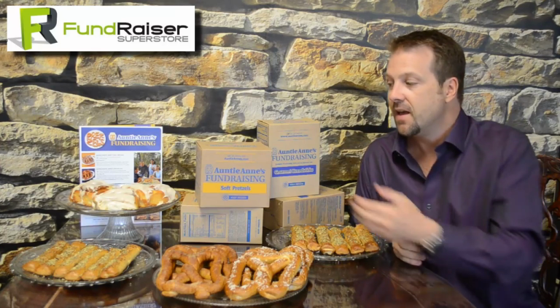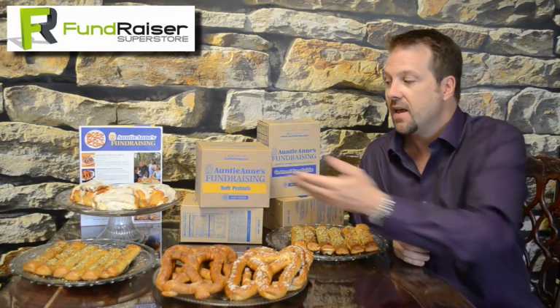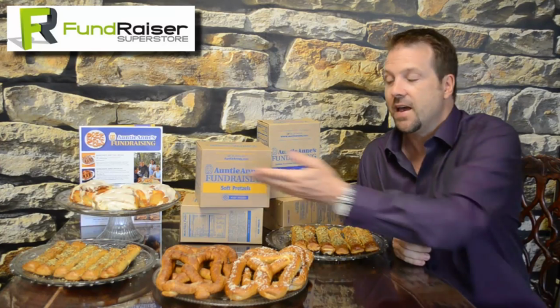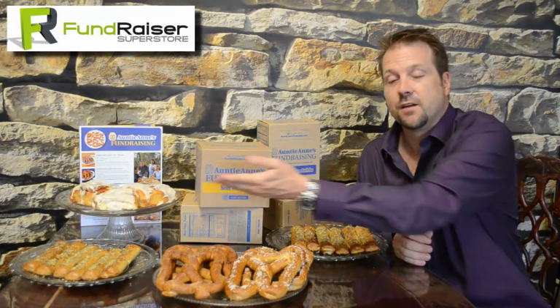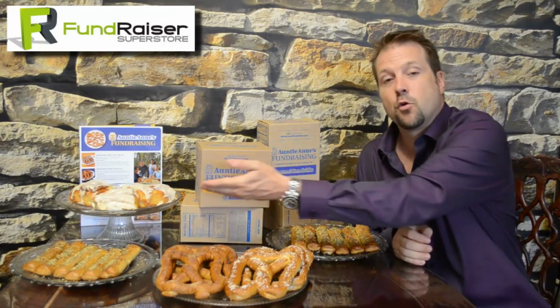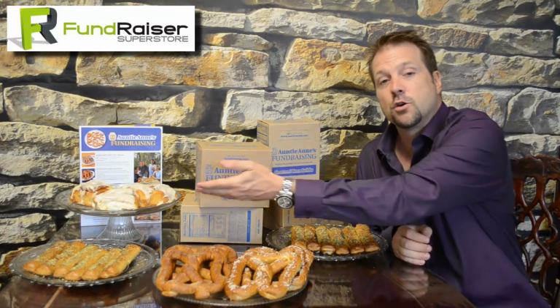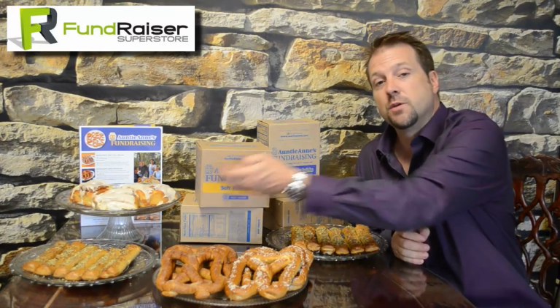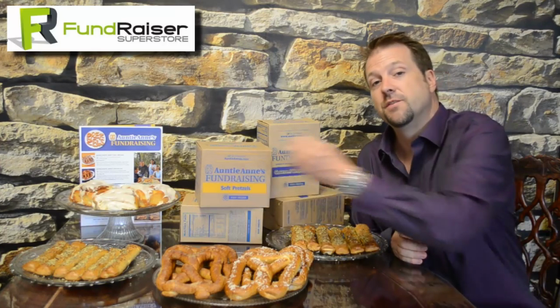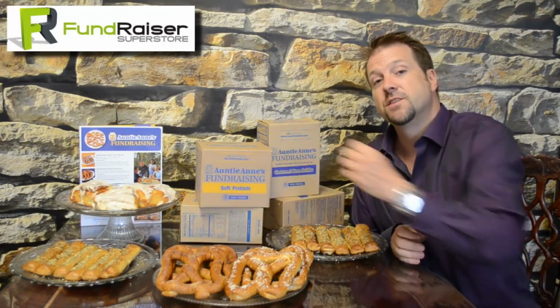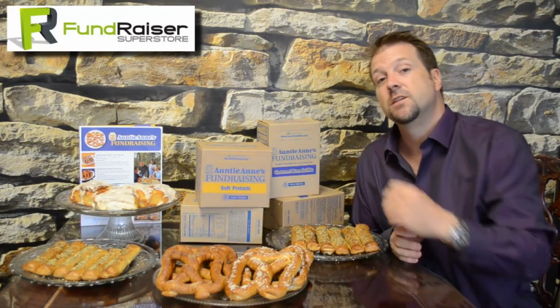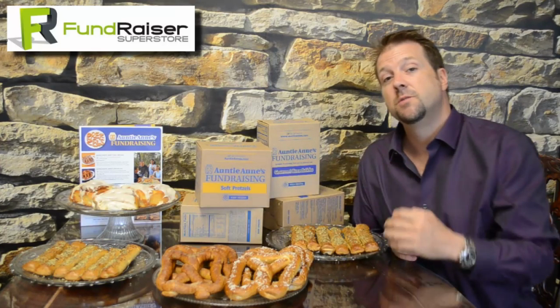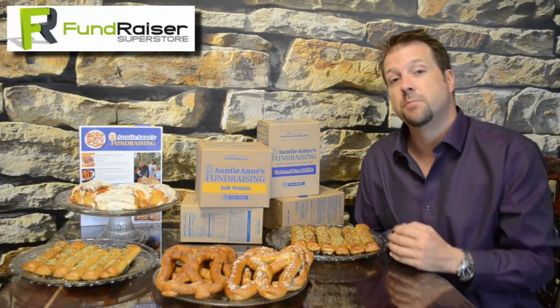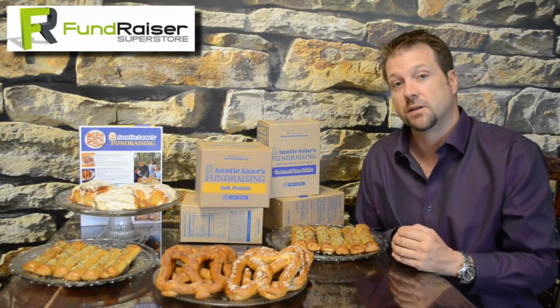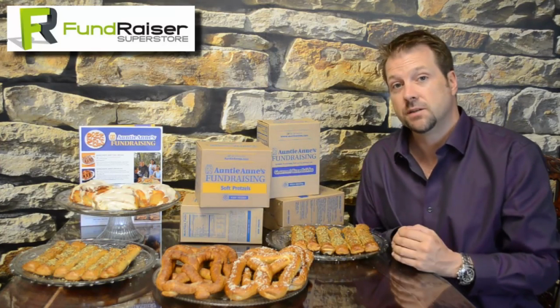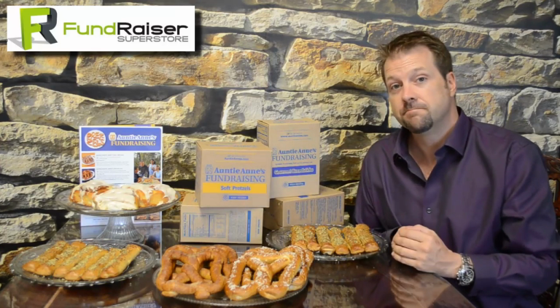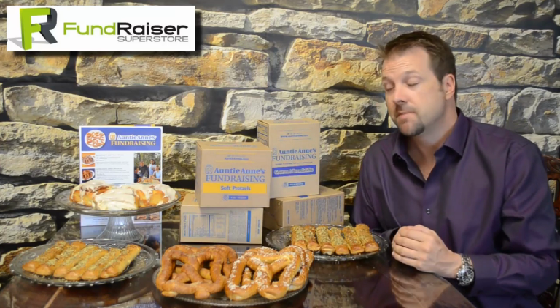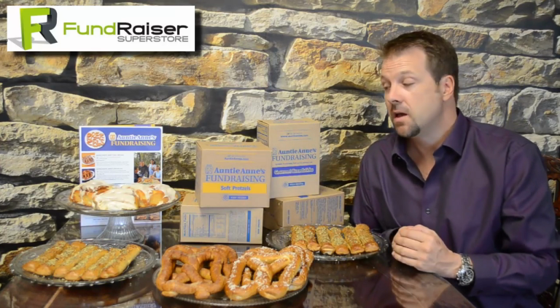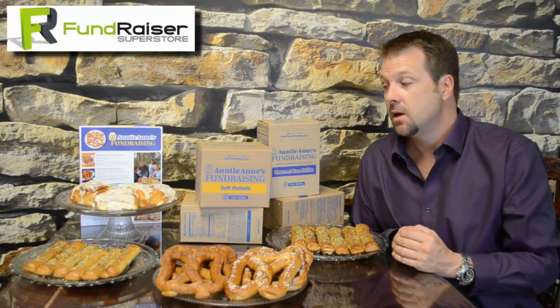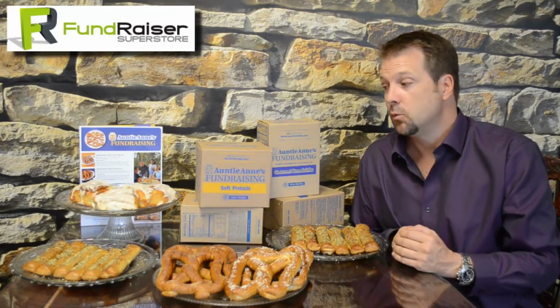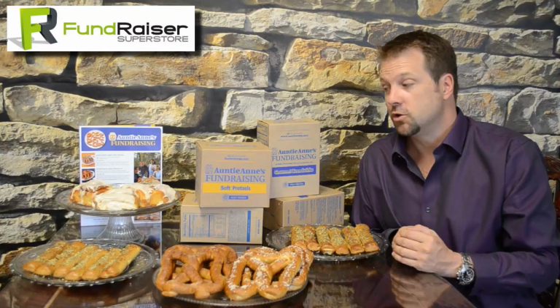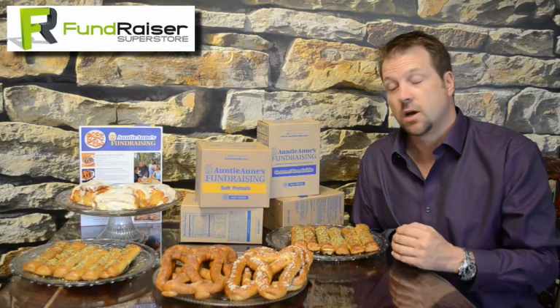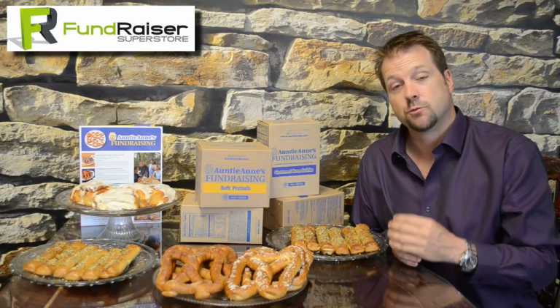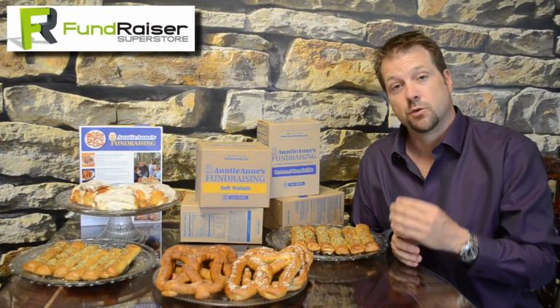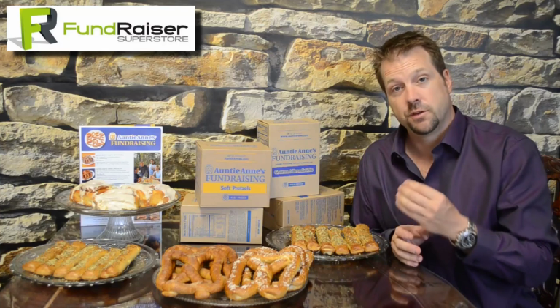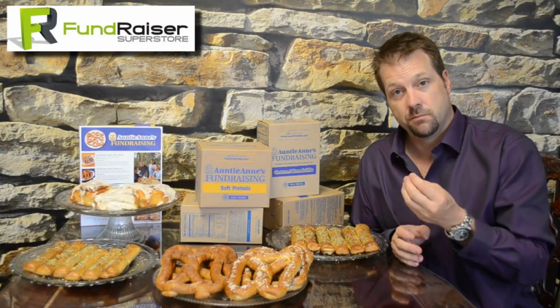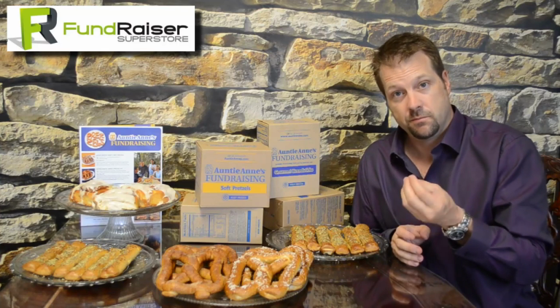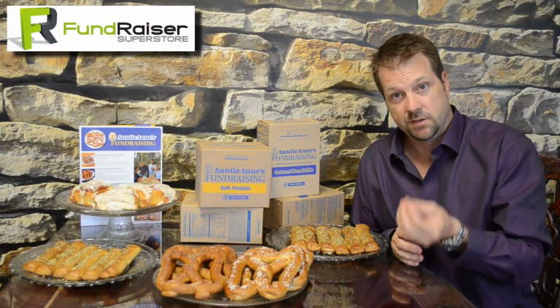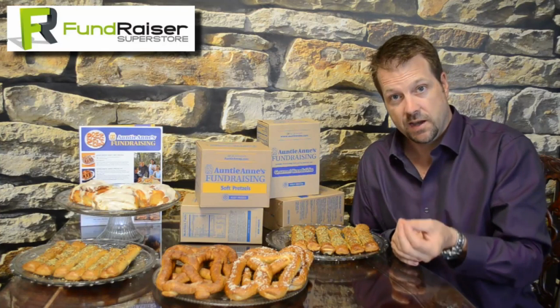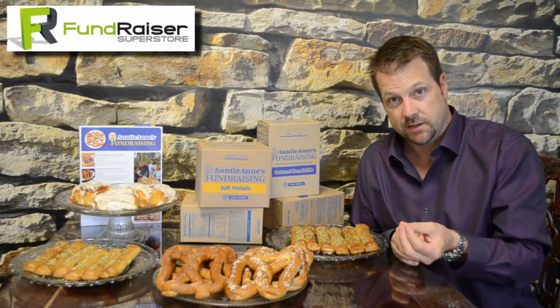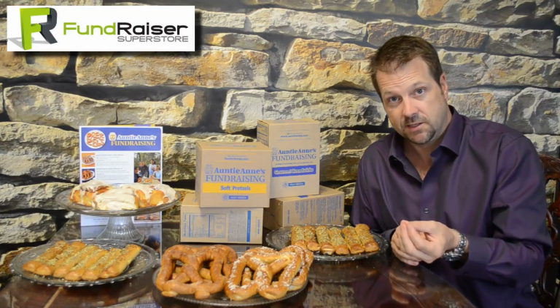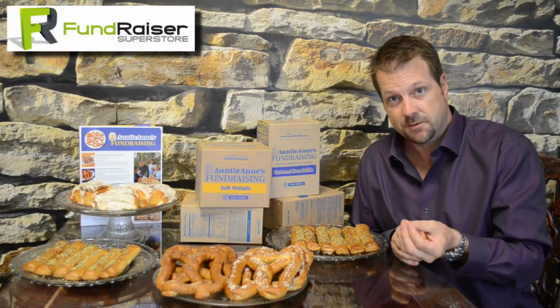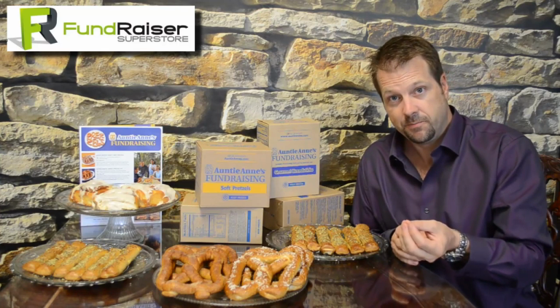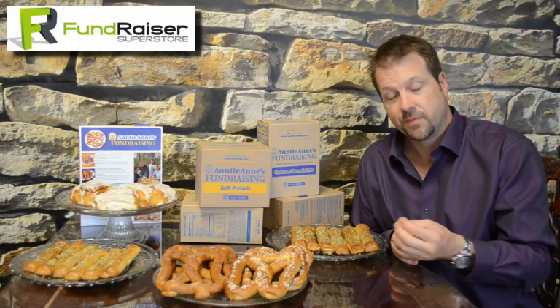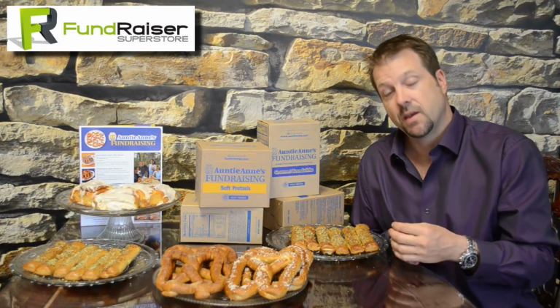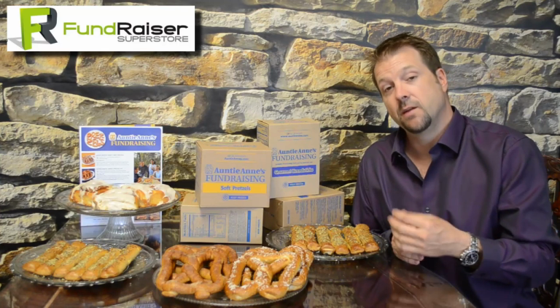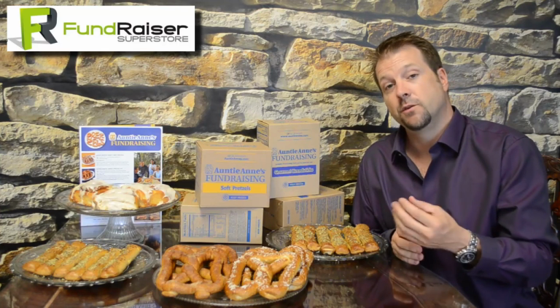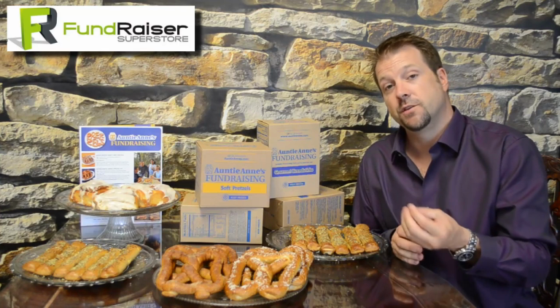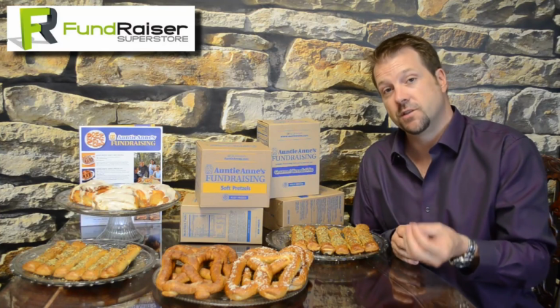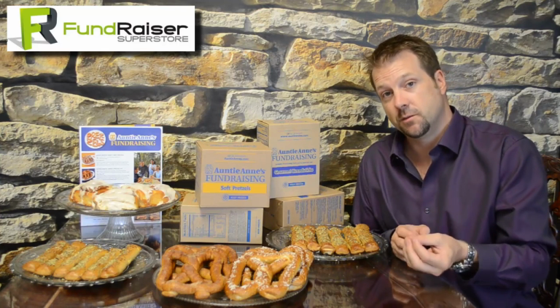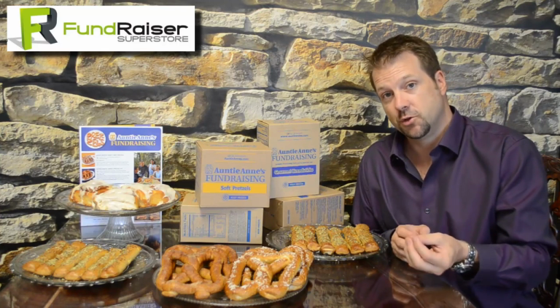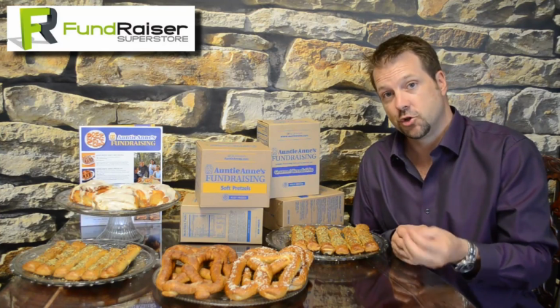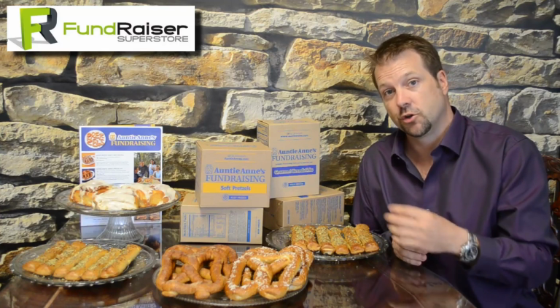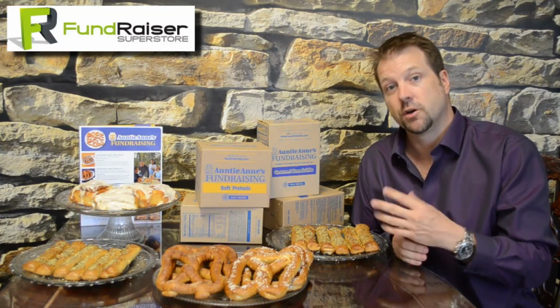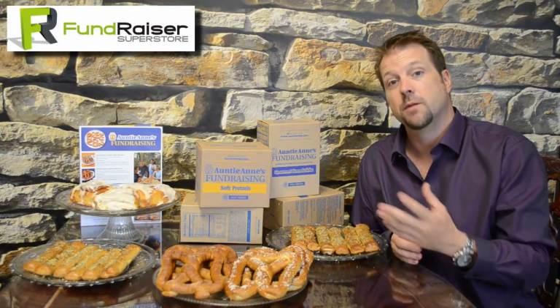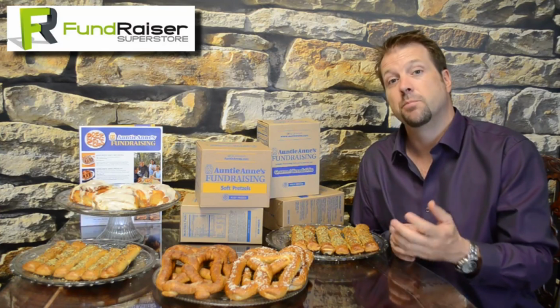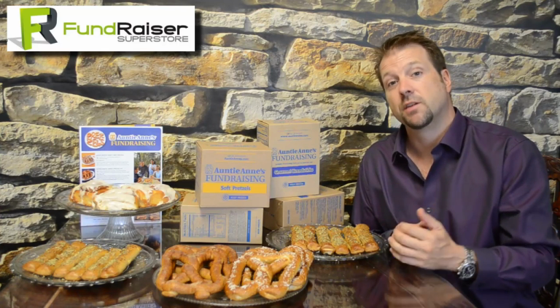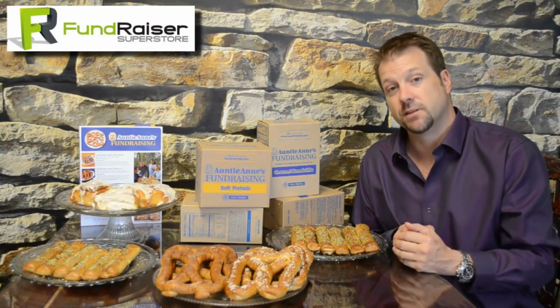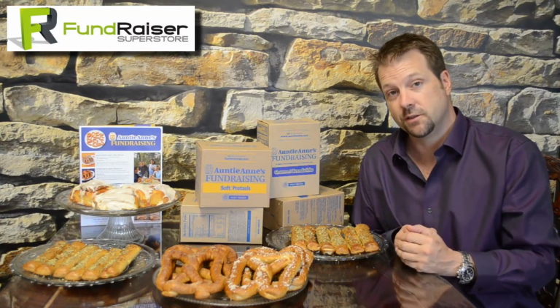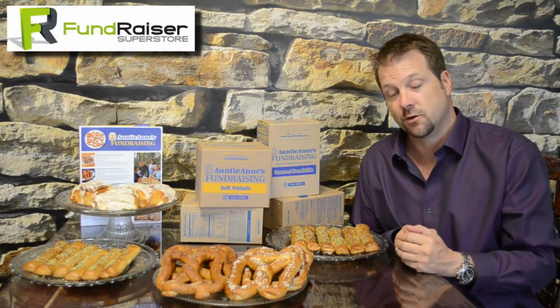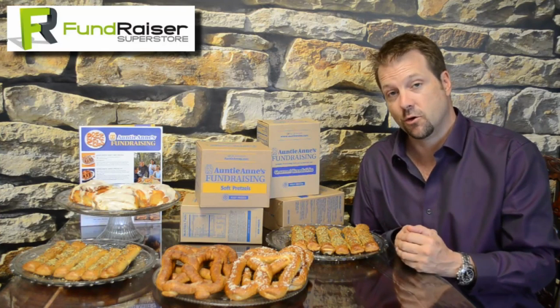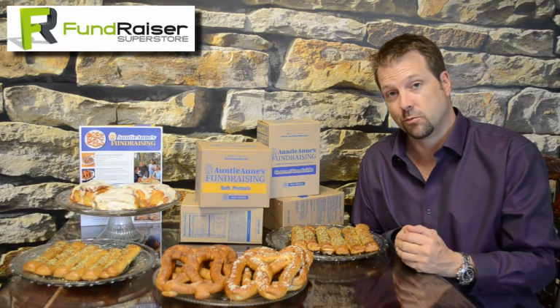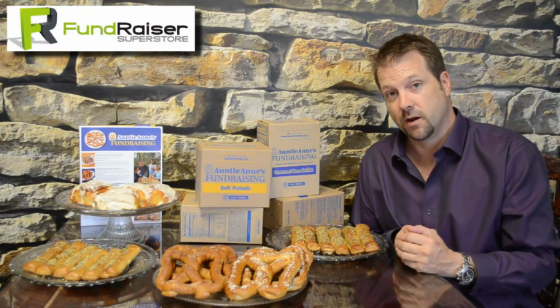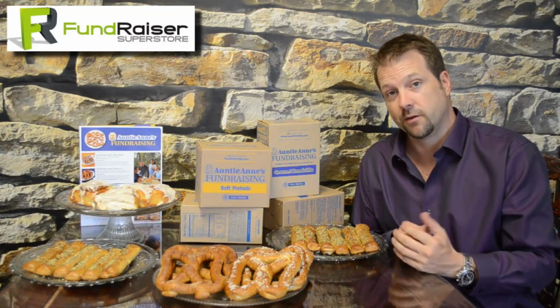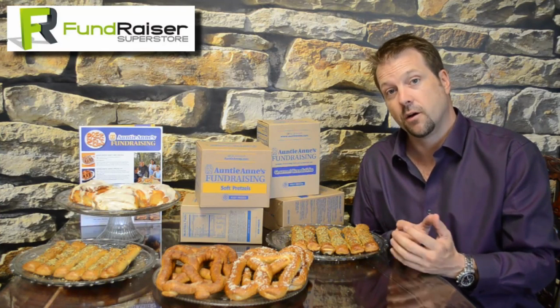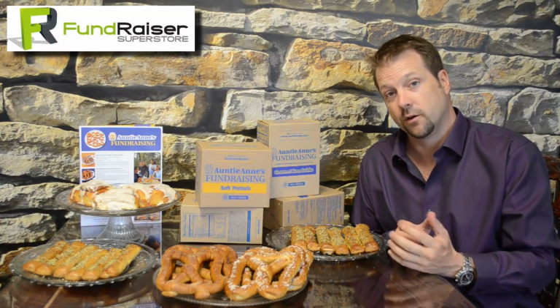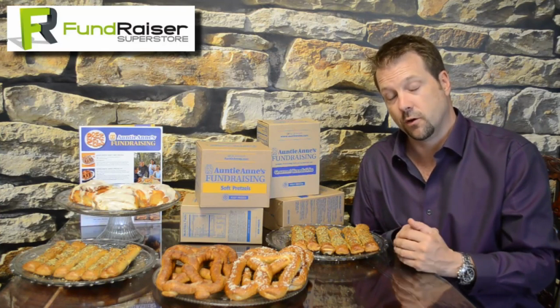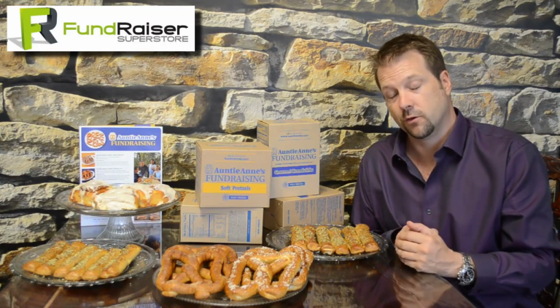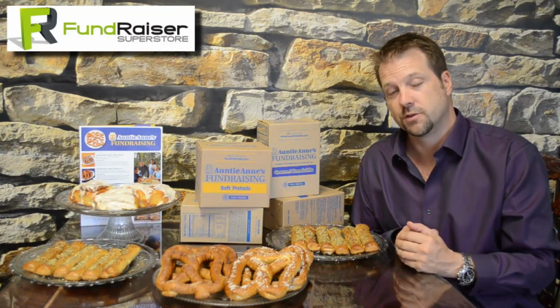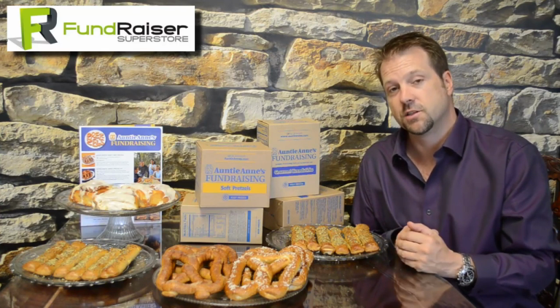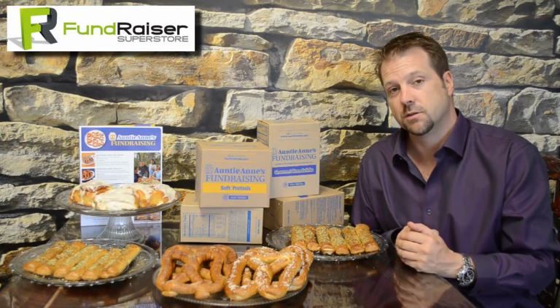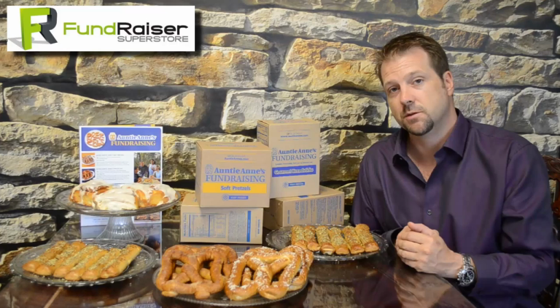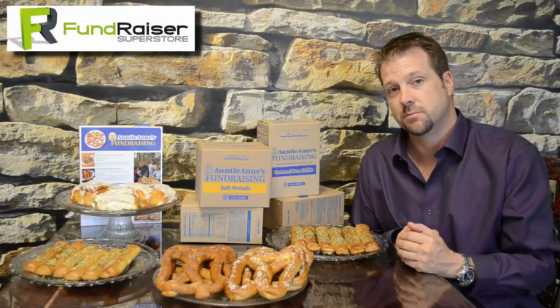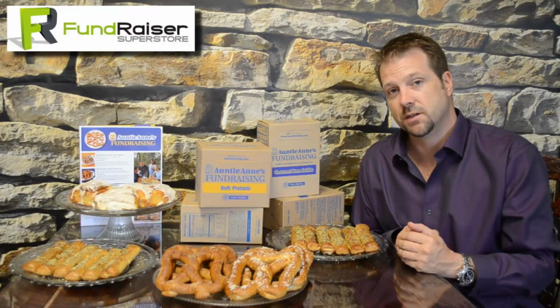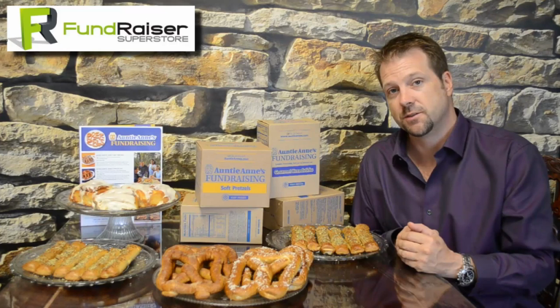And then of course we have the cinnamon bun, which comes with the icing and with the cinnamon sugar, and plenty to go around on all those cinnamon buns.